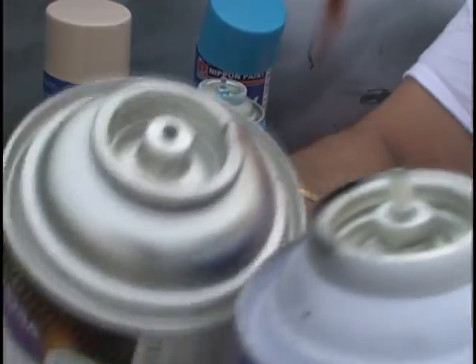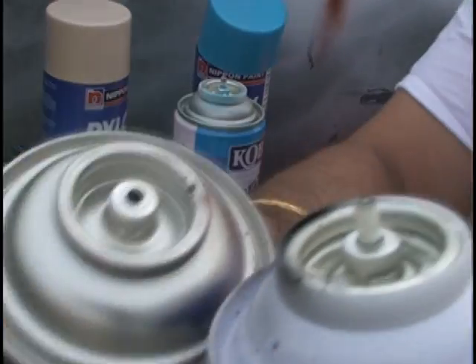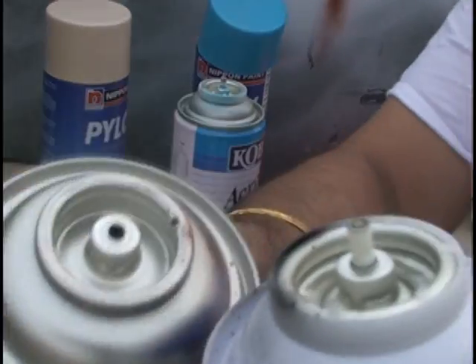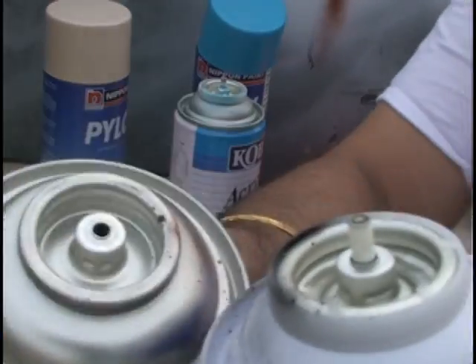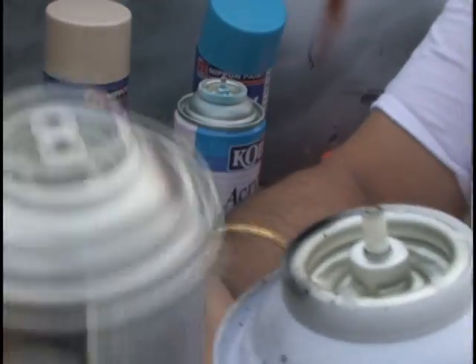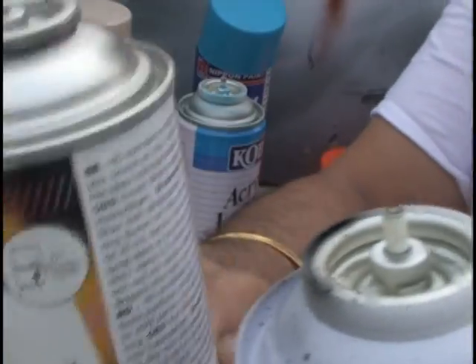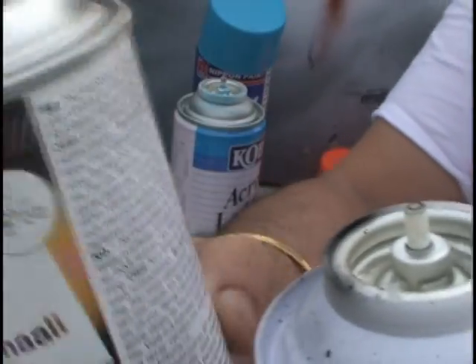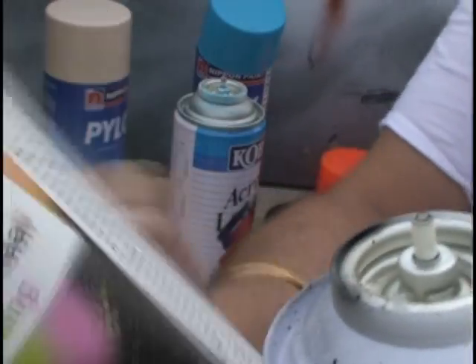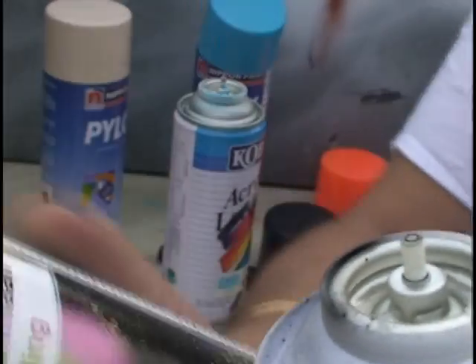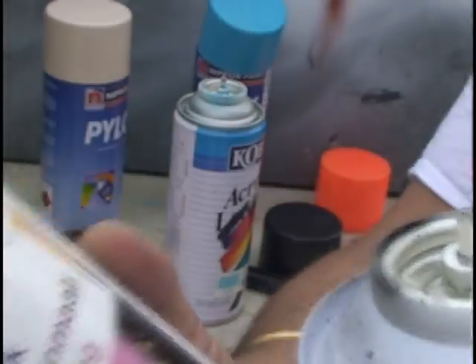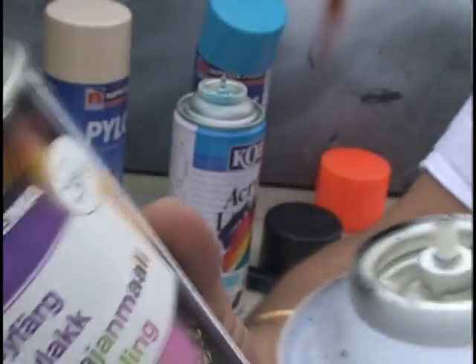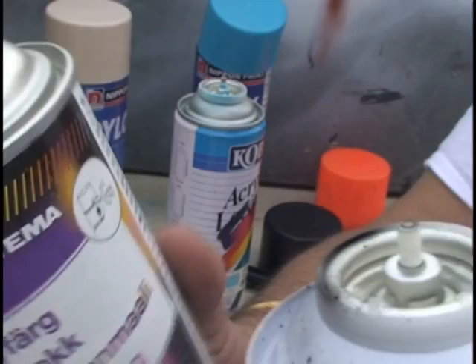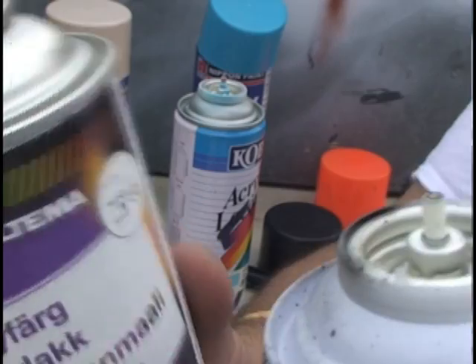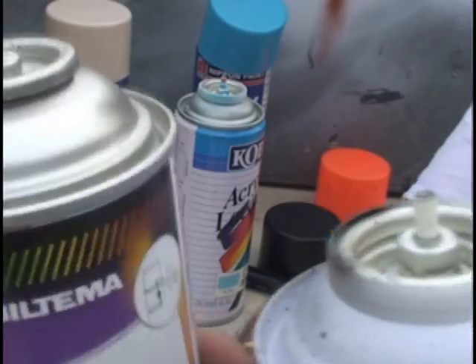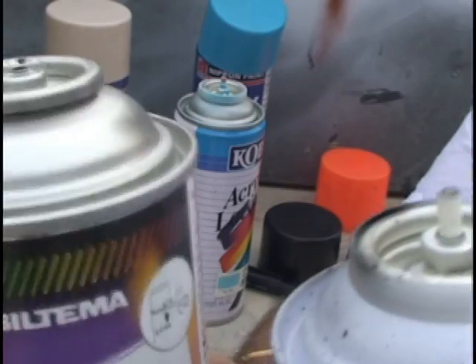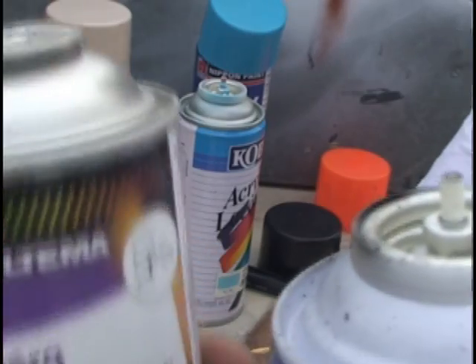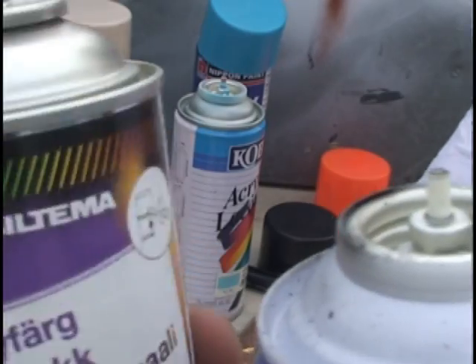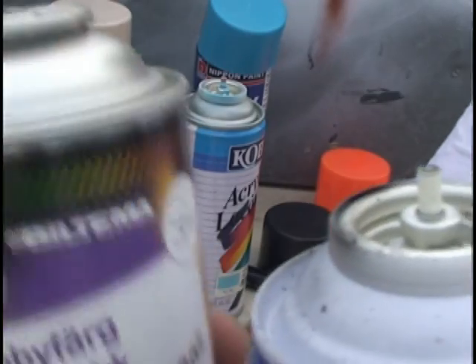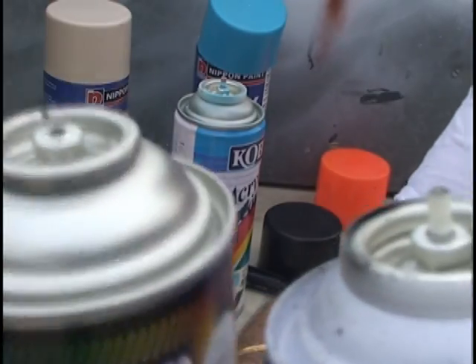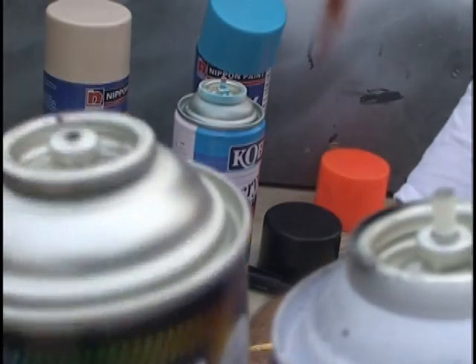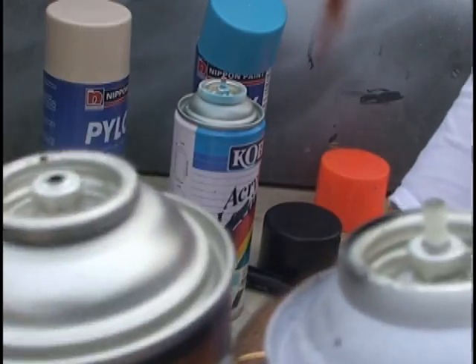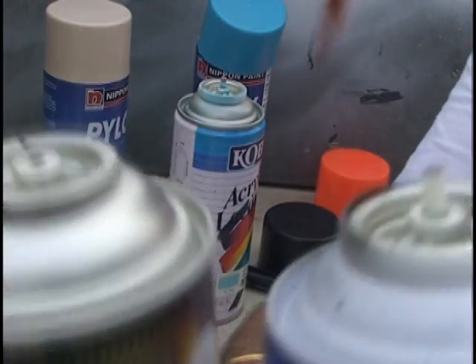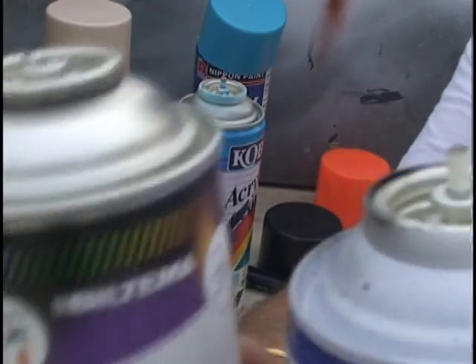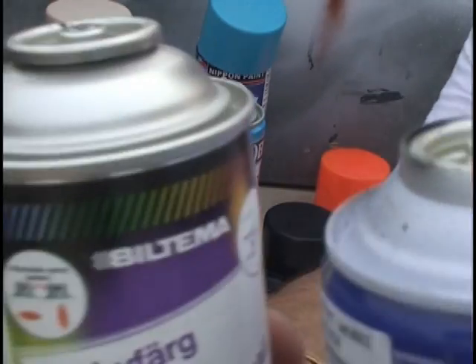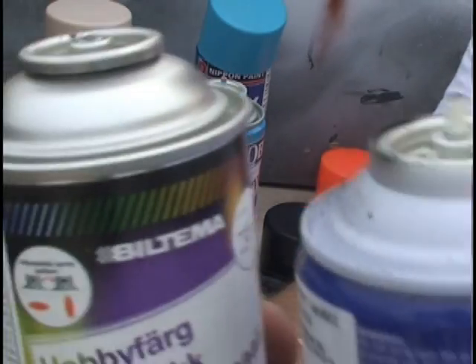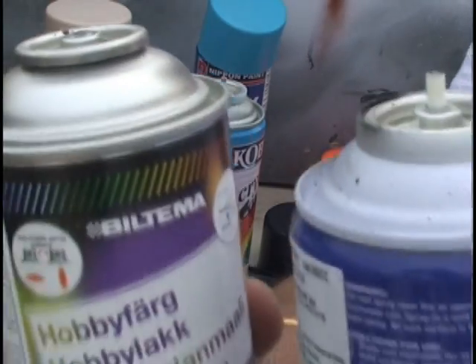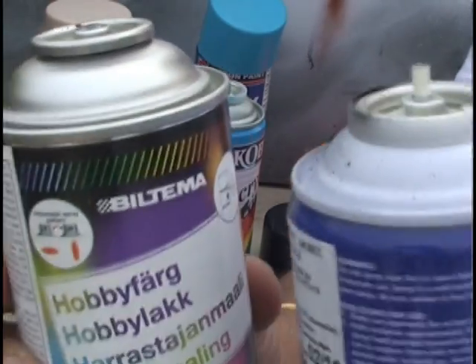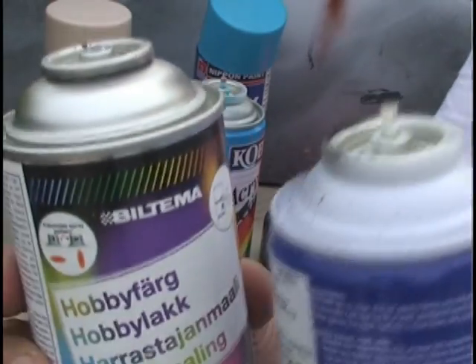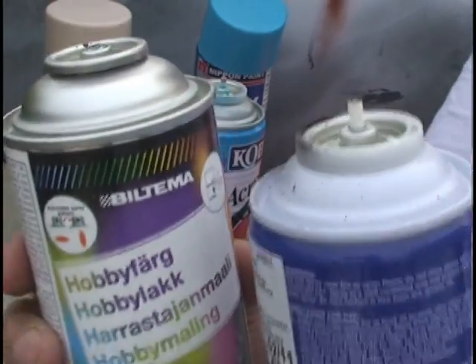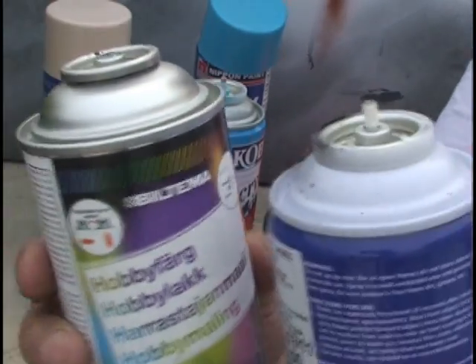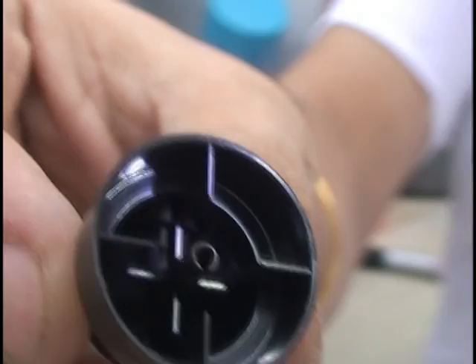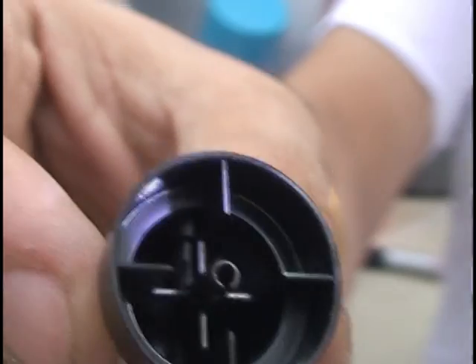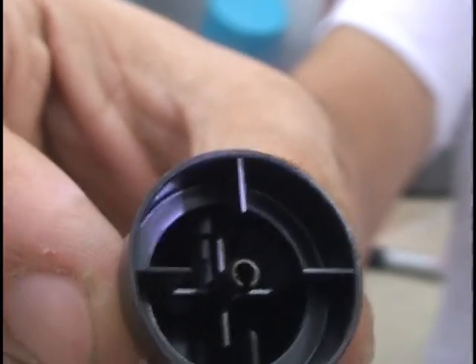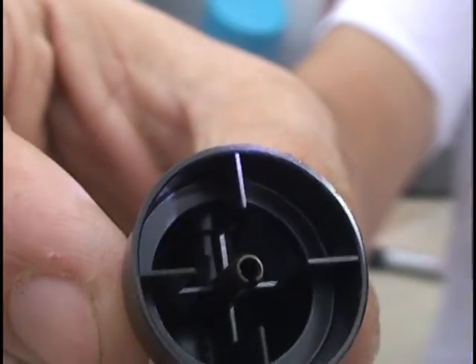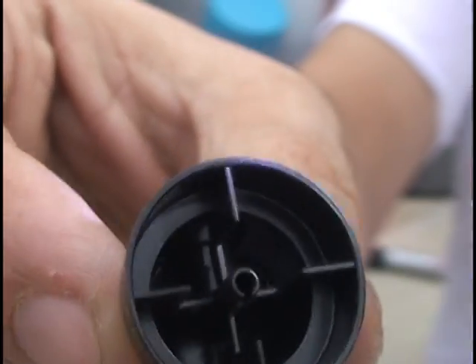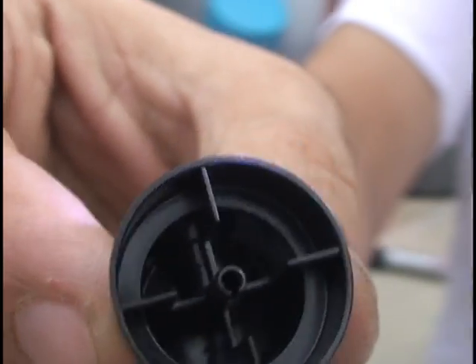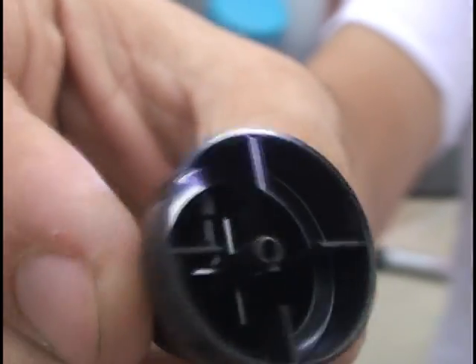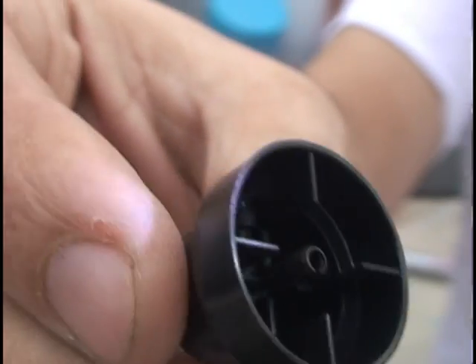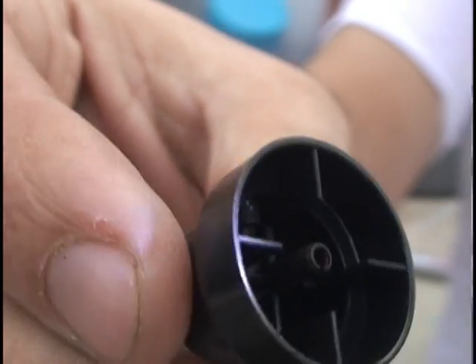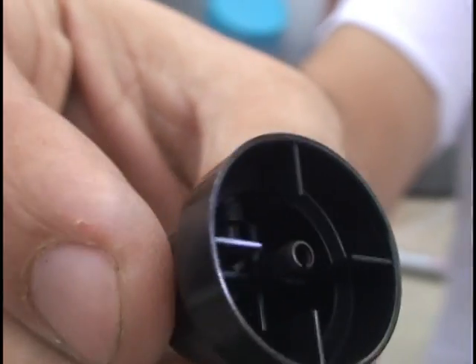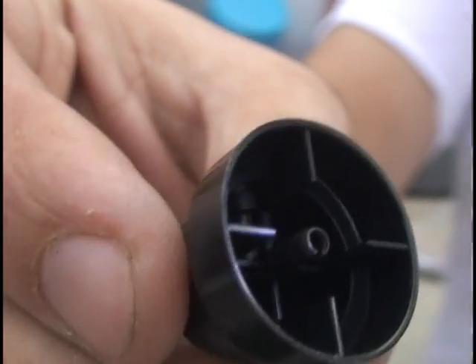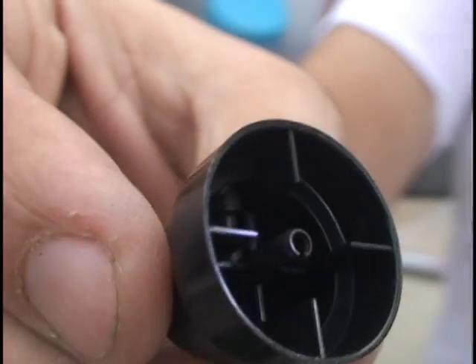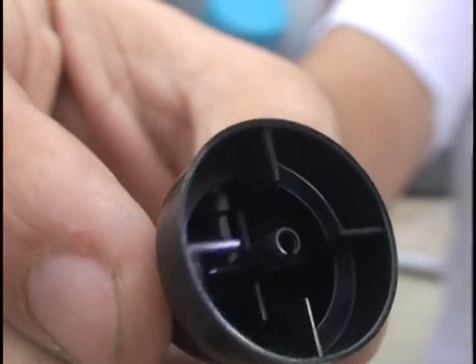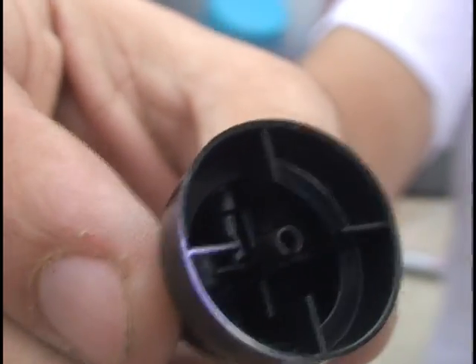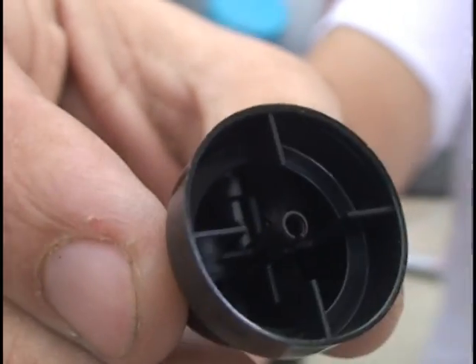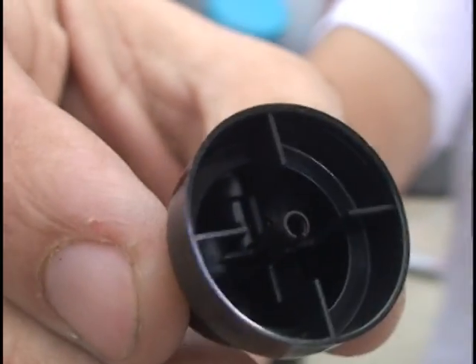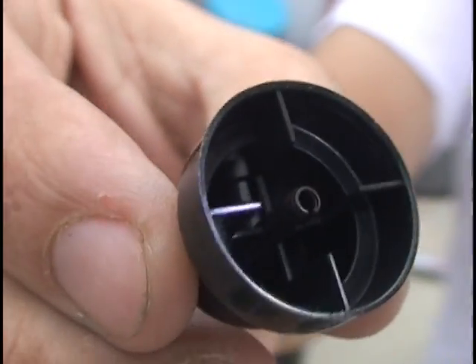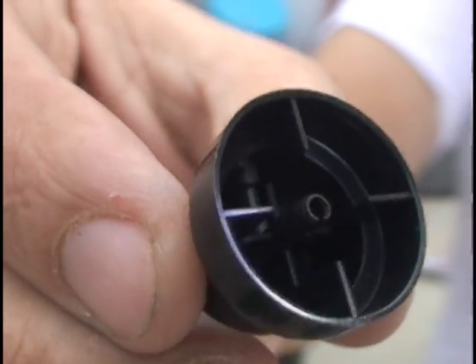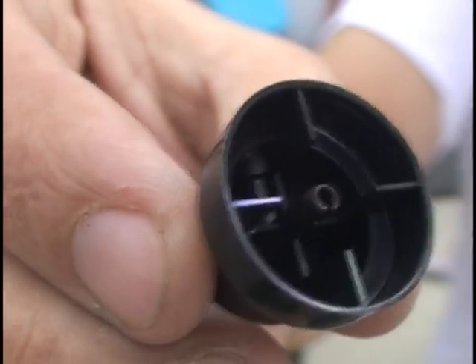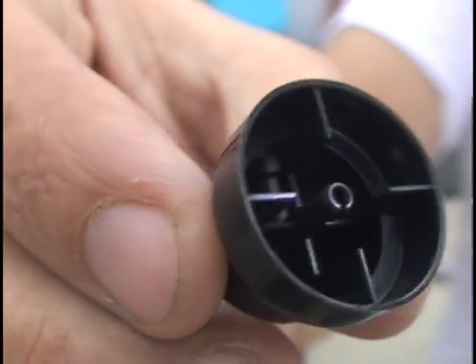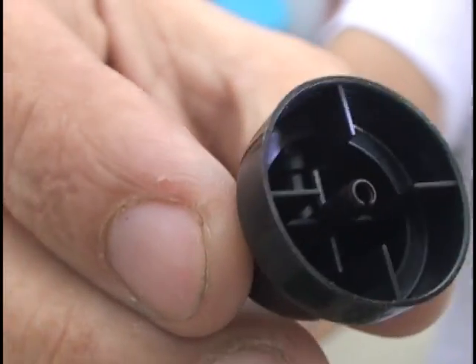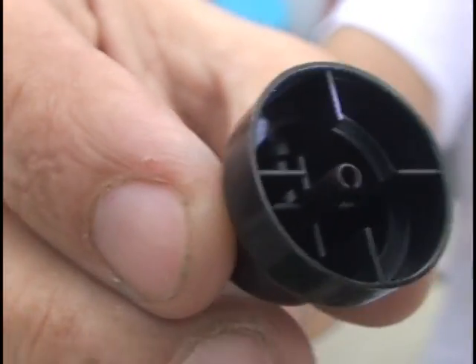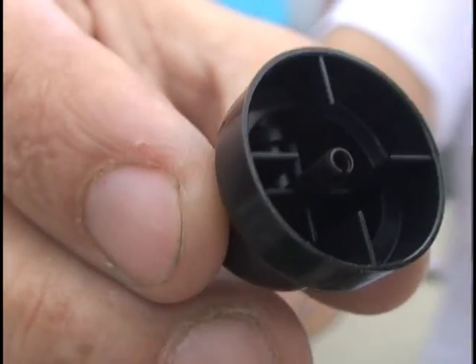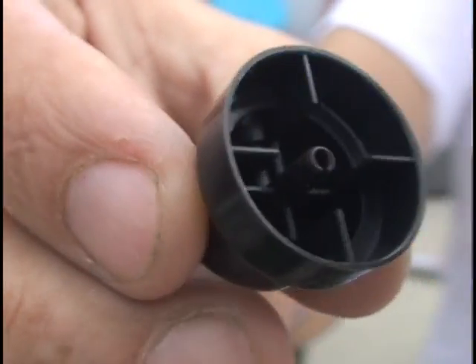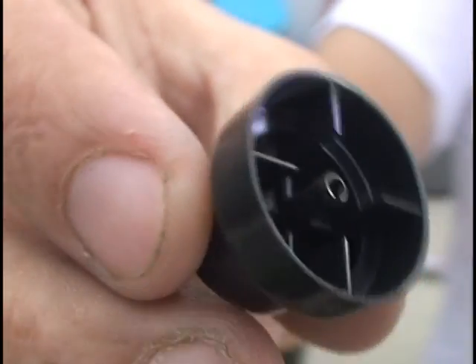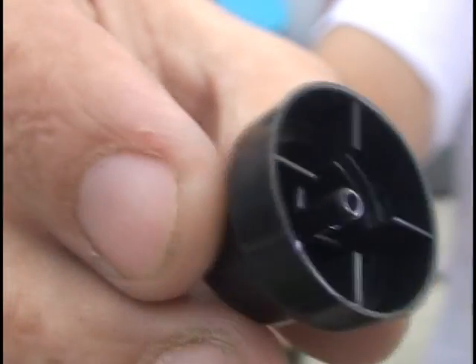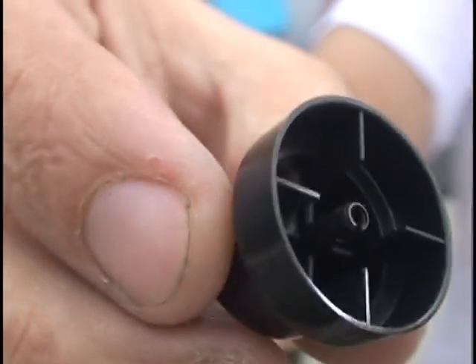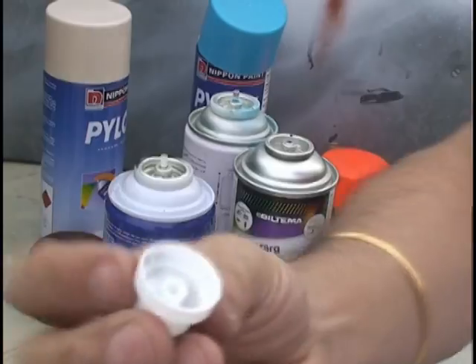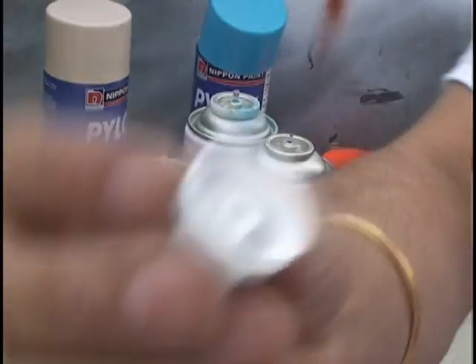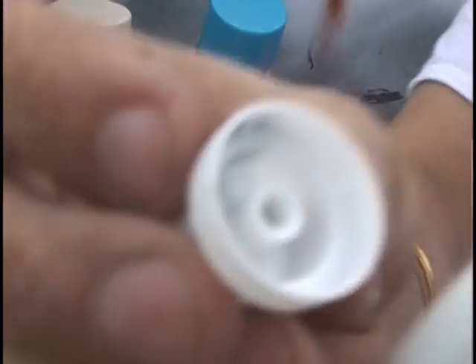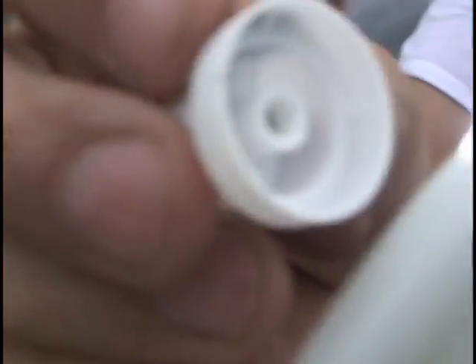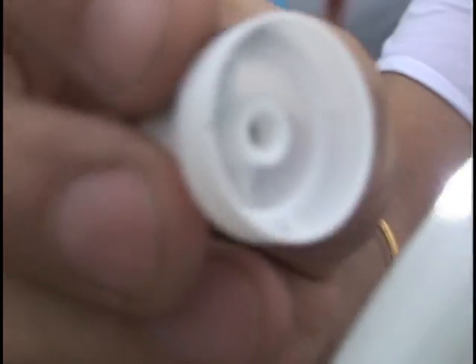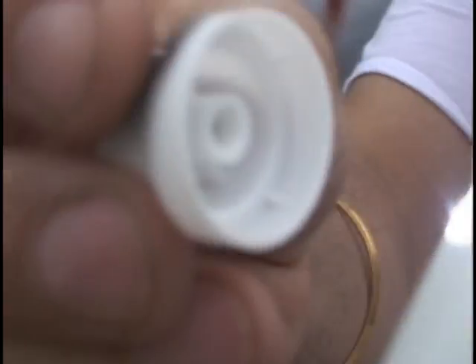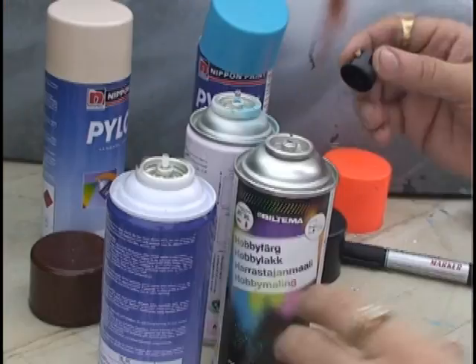And the worst part is these caps are male and not compatible with other brands.